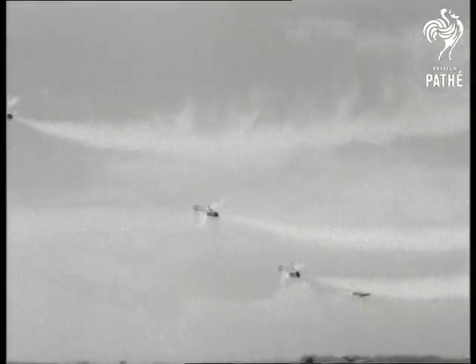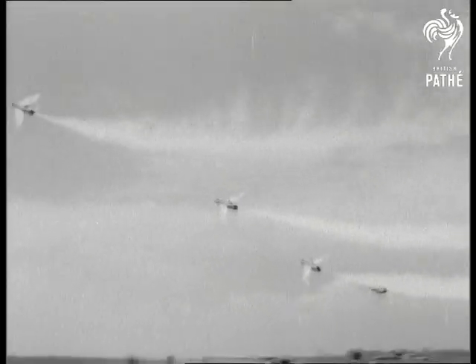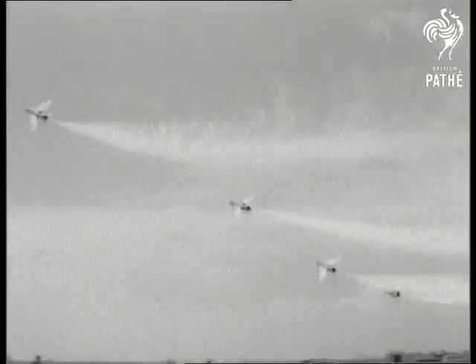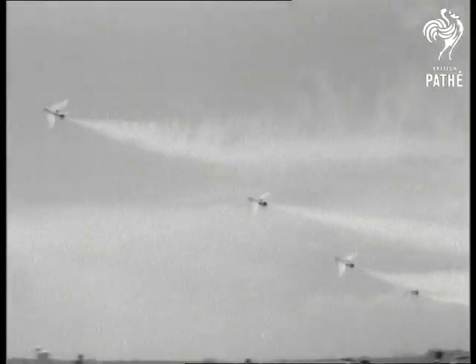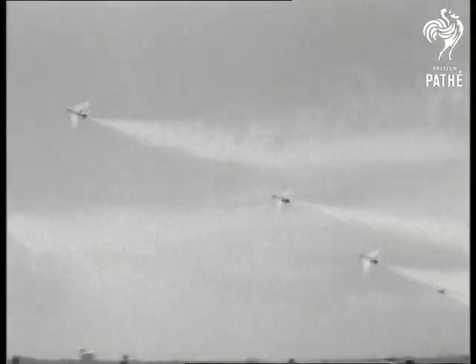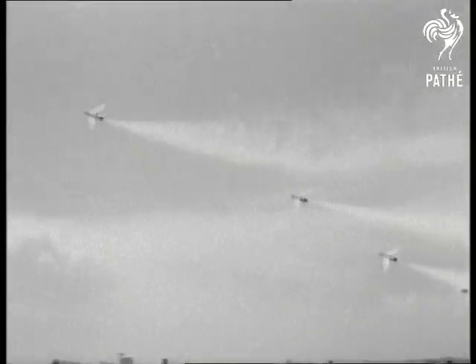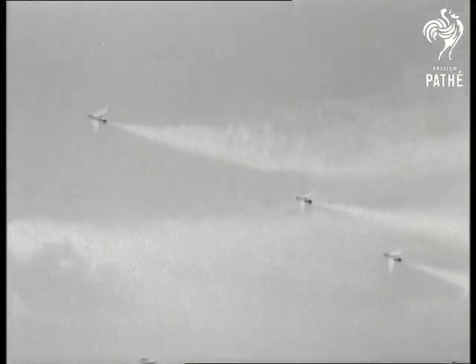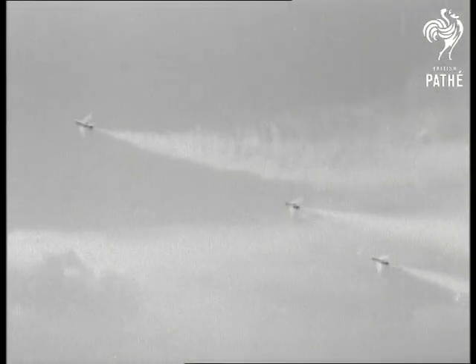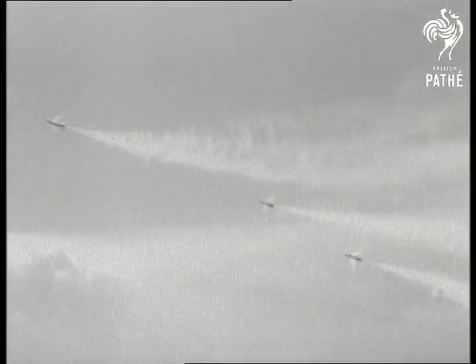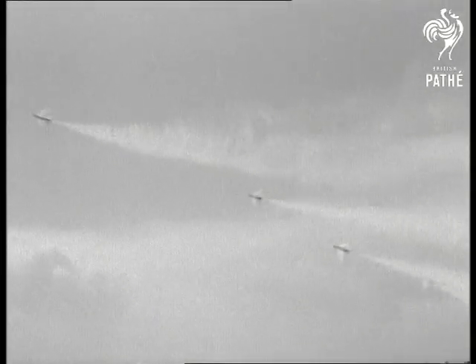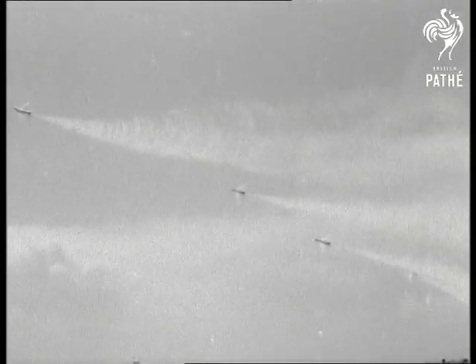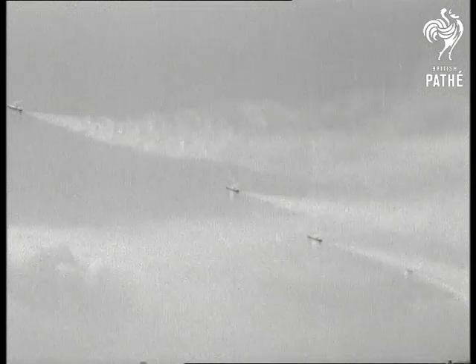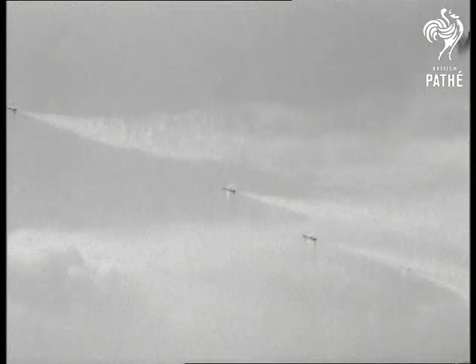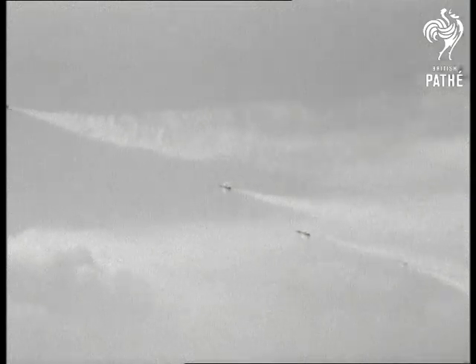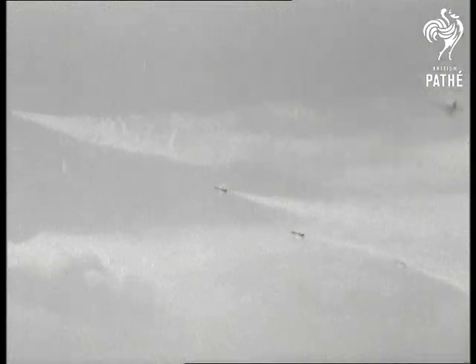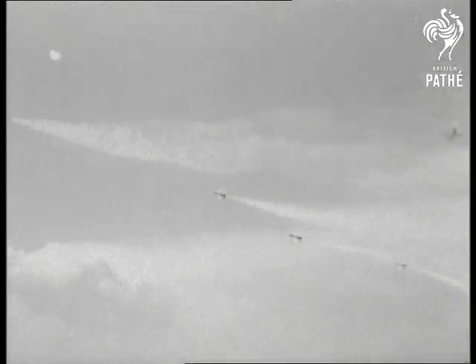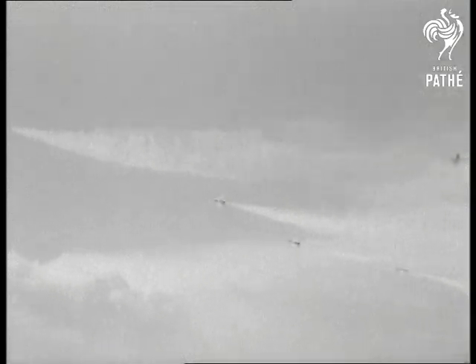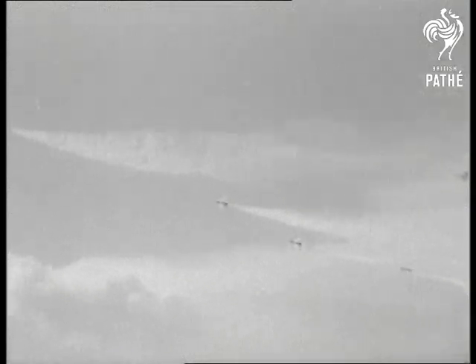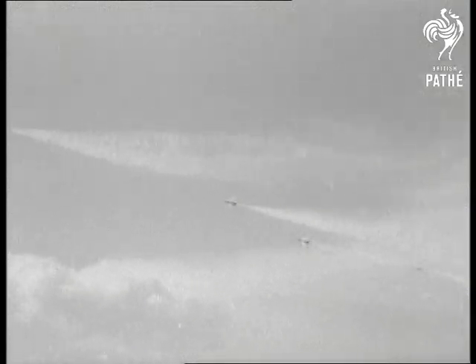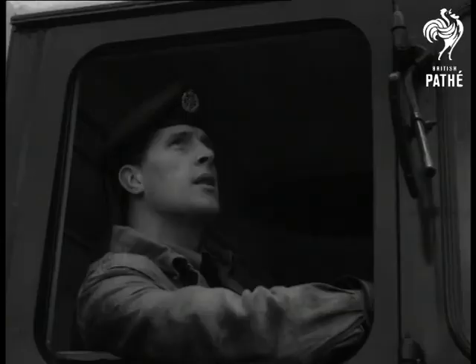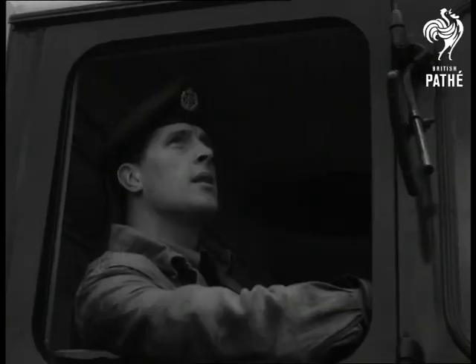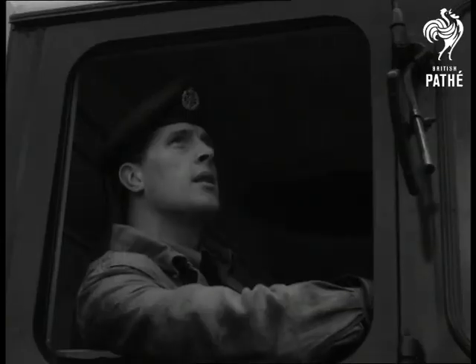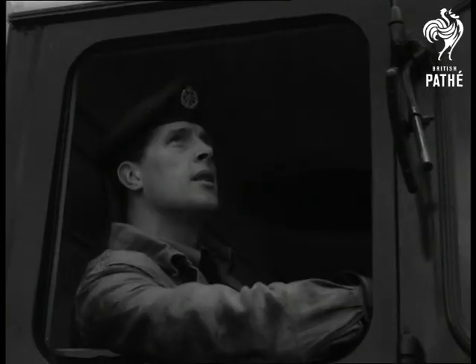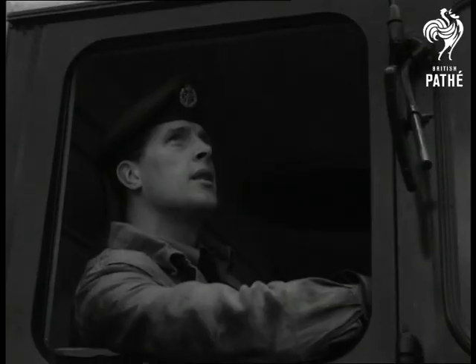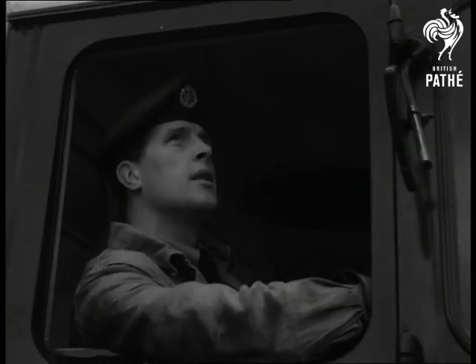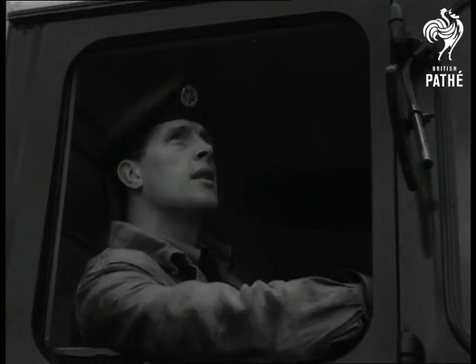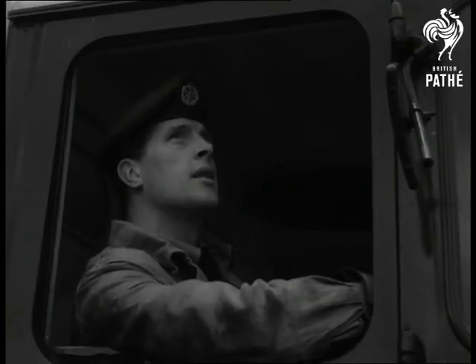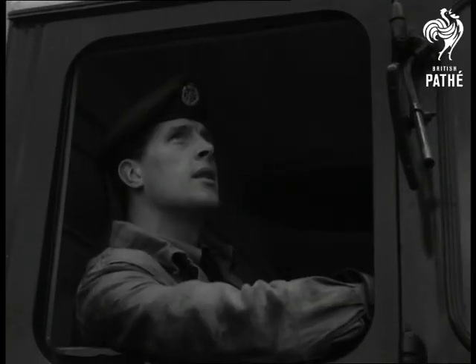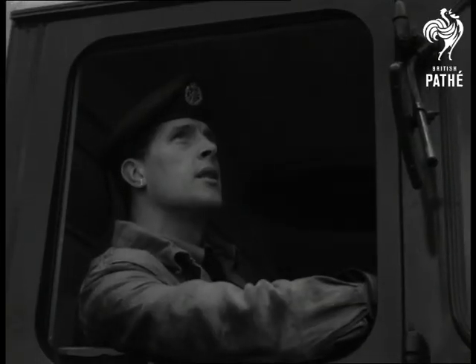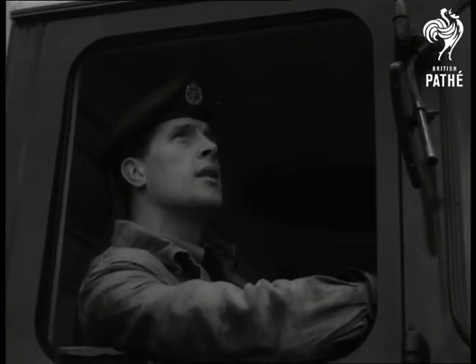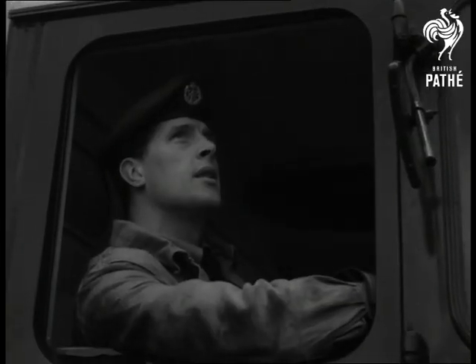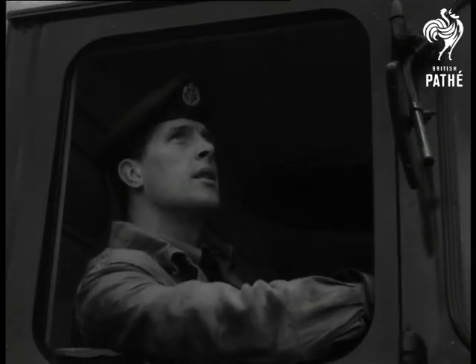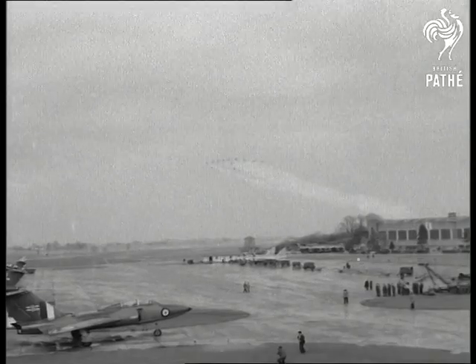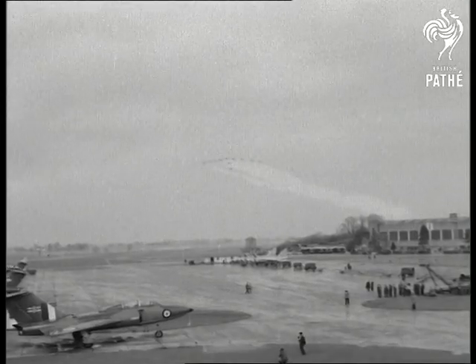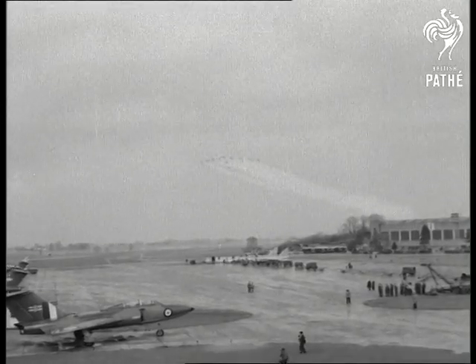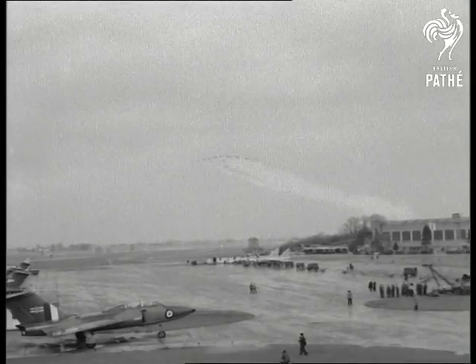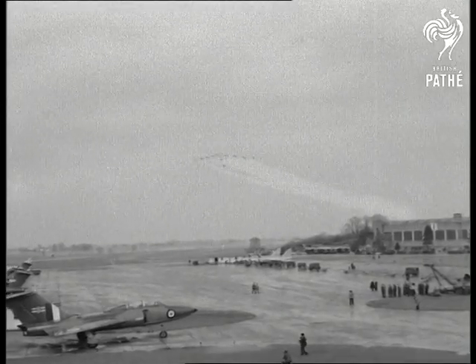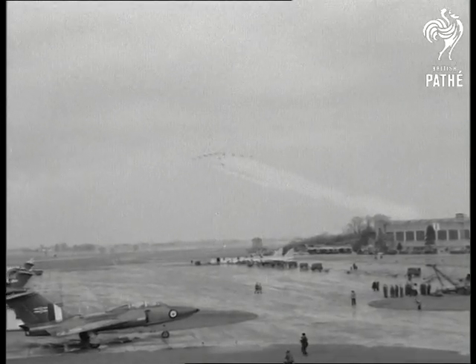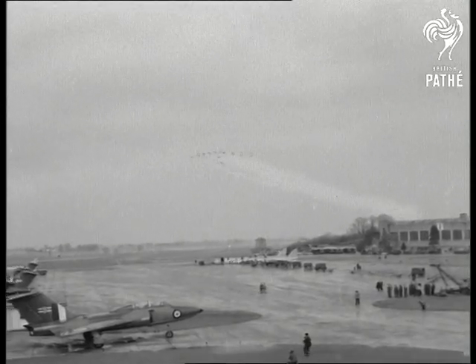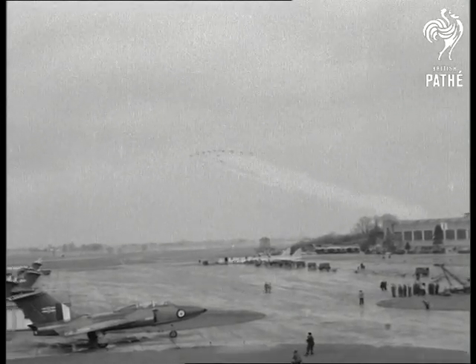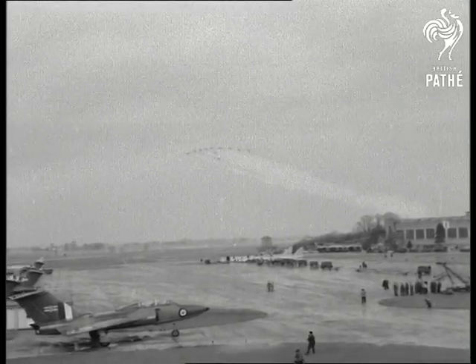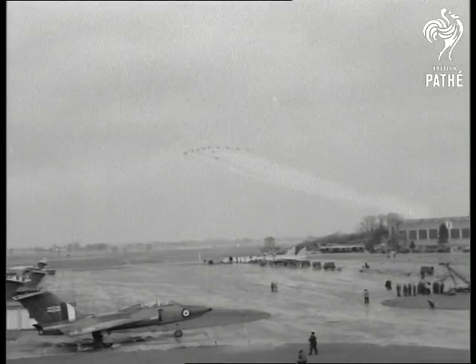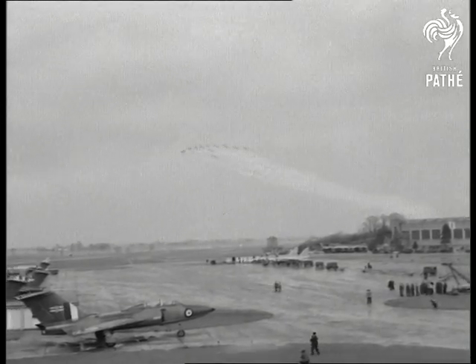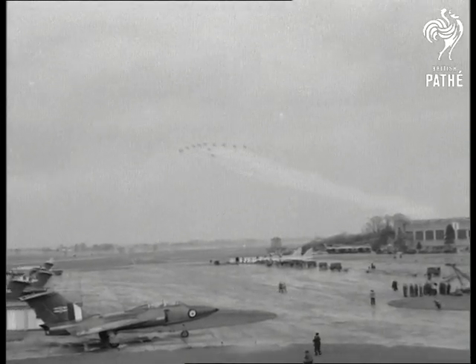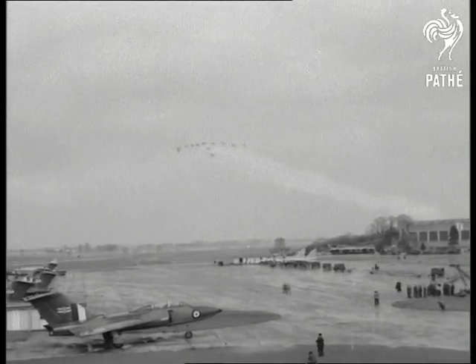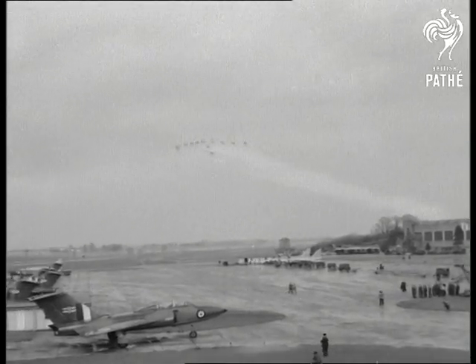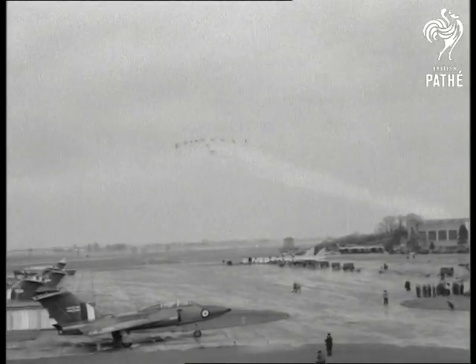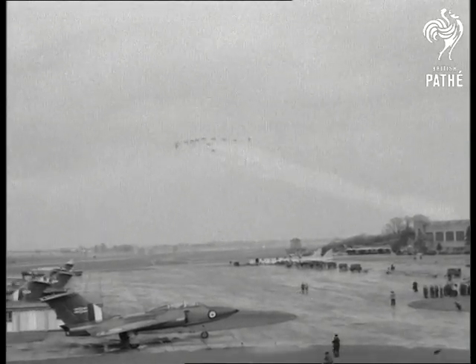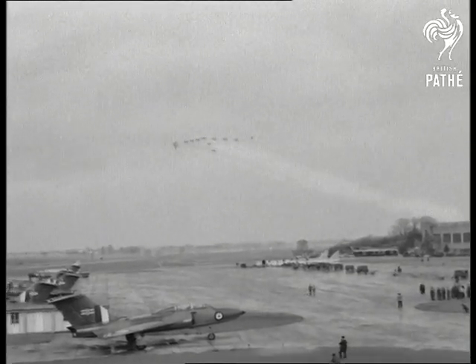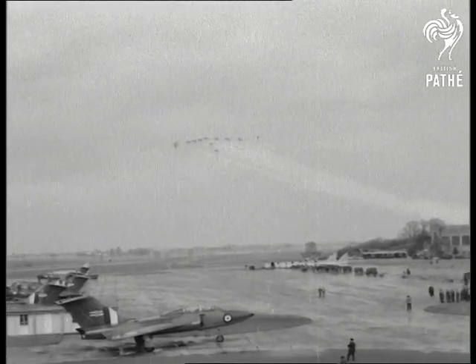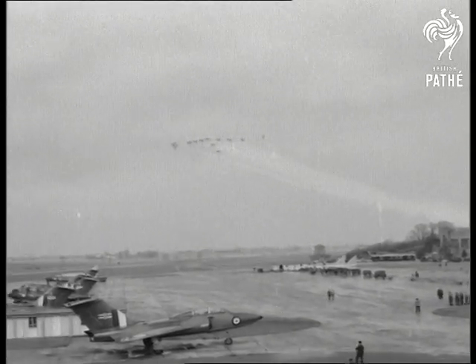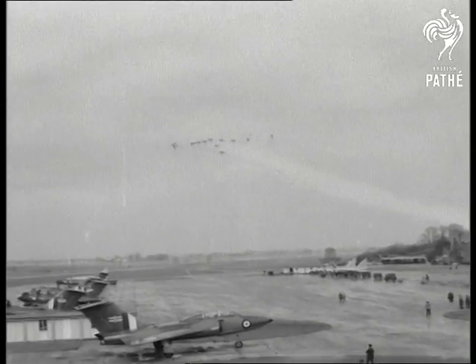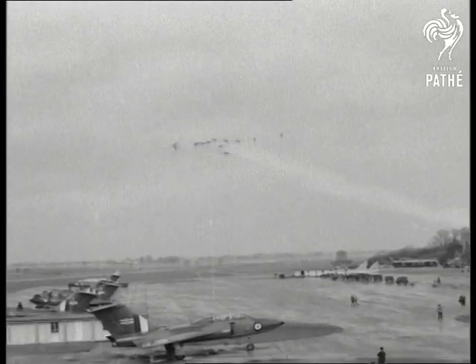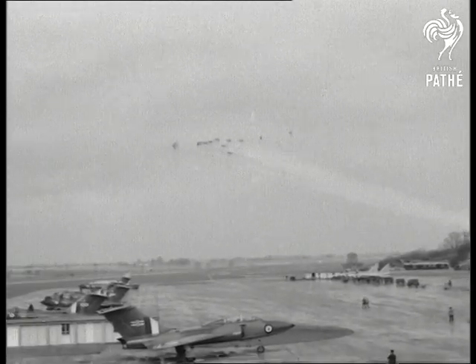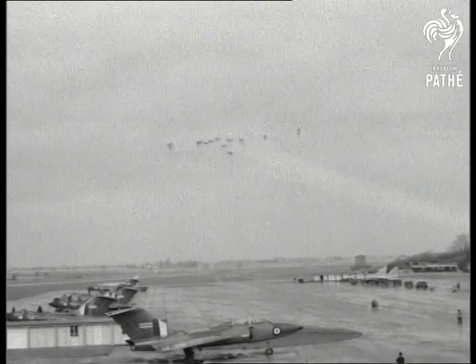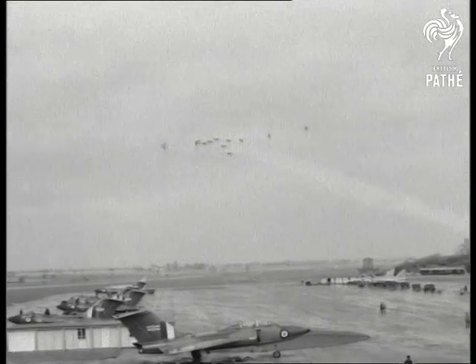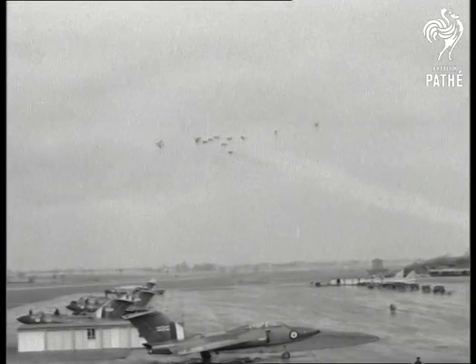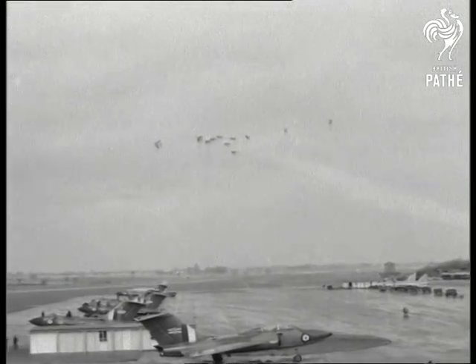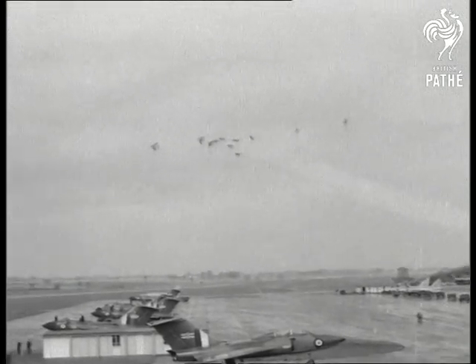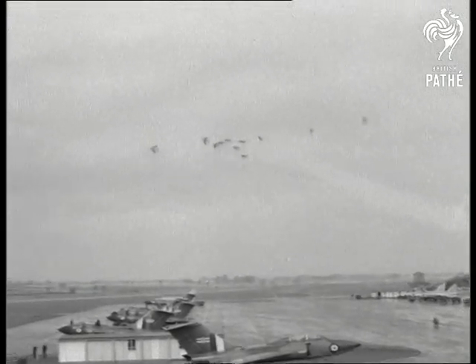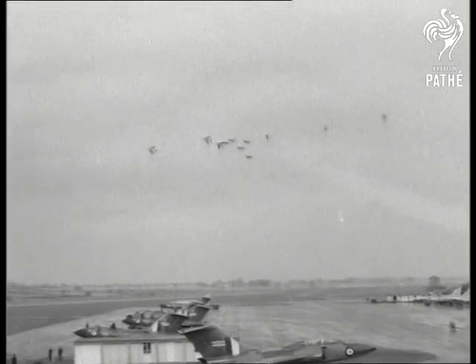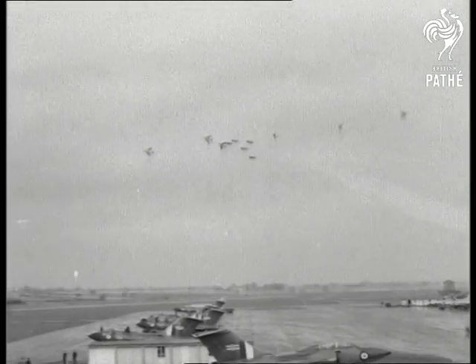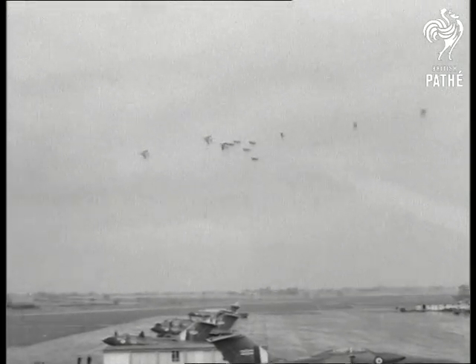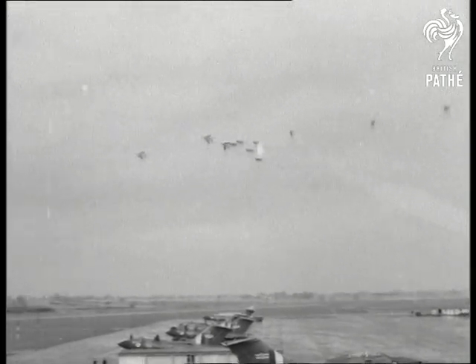They can carry missiles or guns and can intercept and shoot down enemy bombers they can't even see. Meanwhile, a display that's an eyewitness.